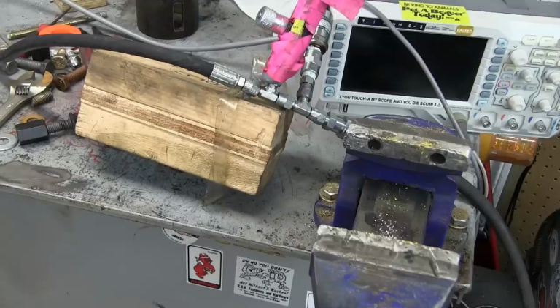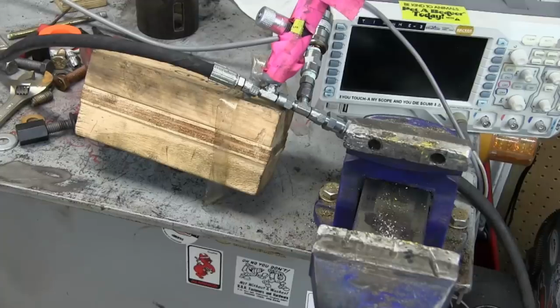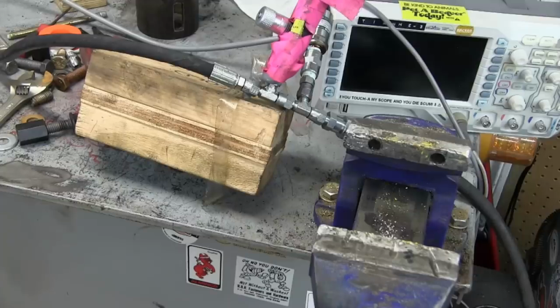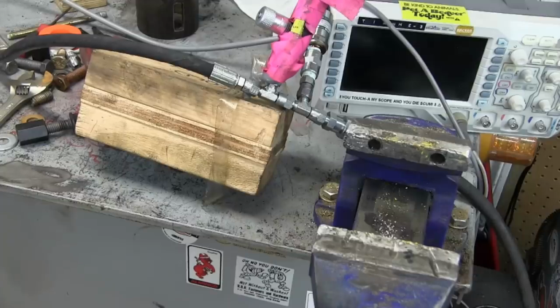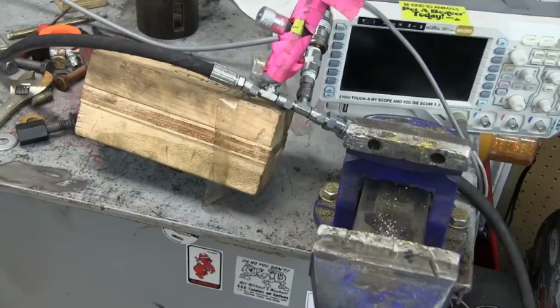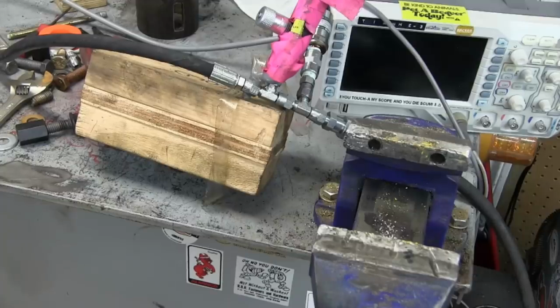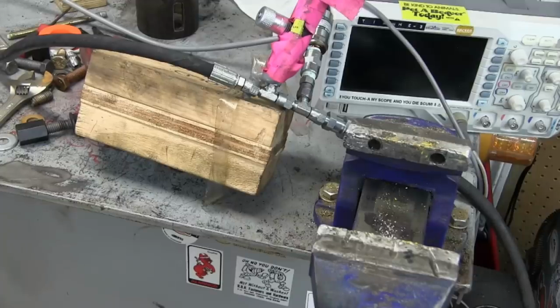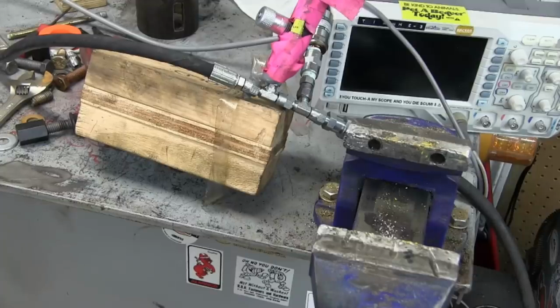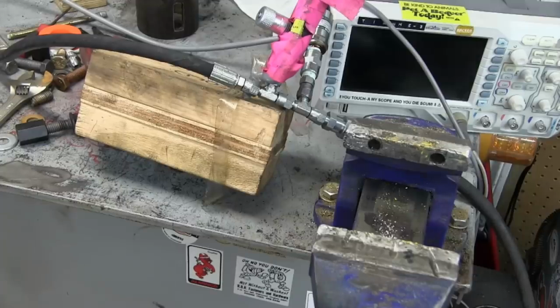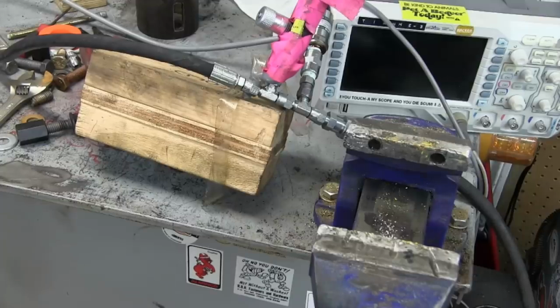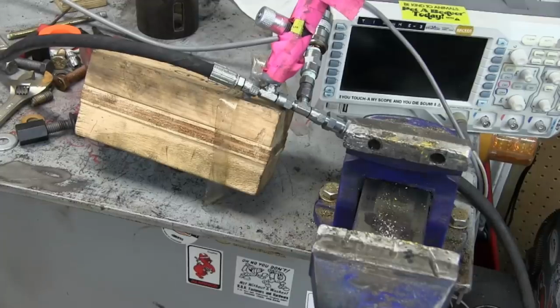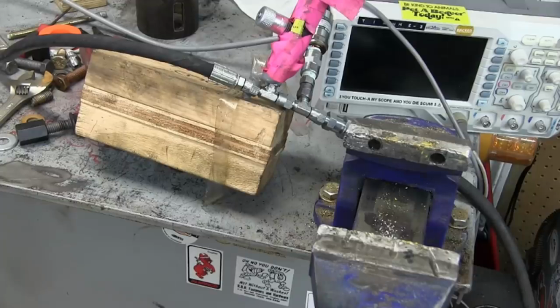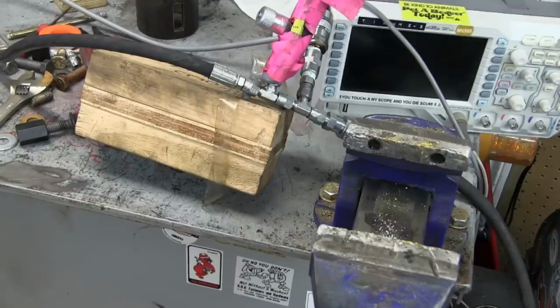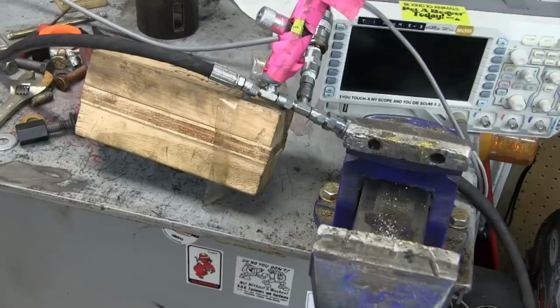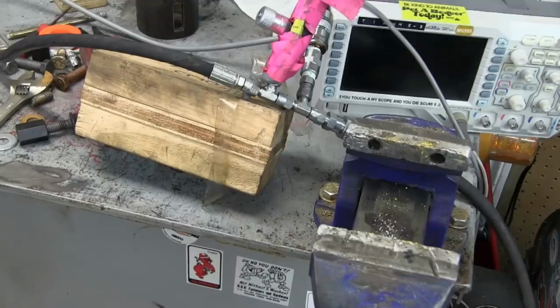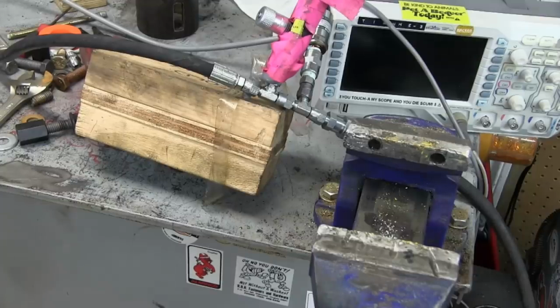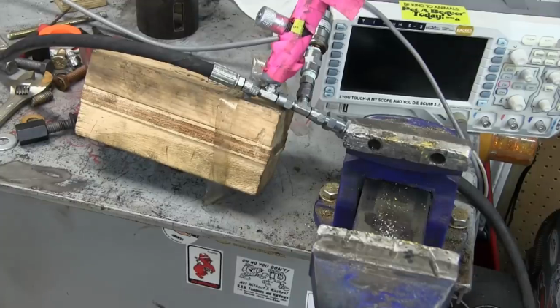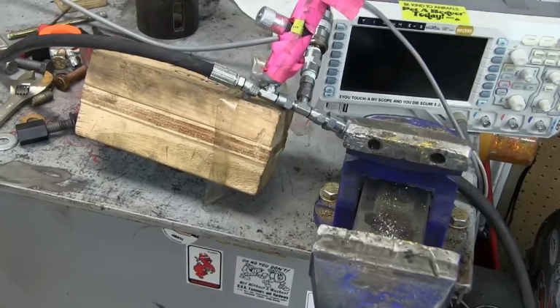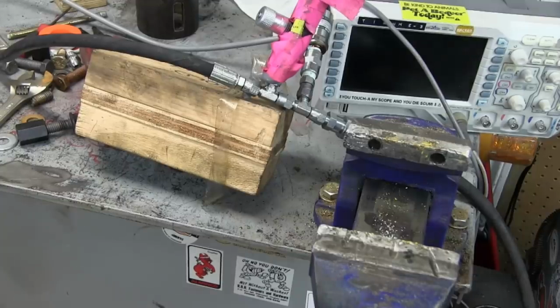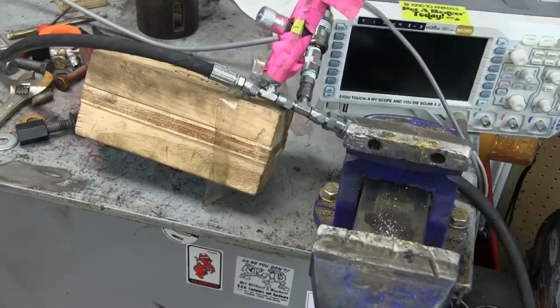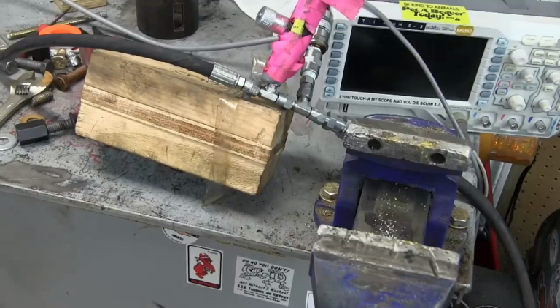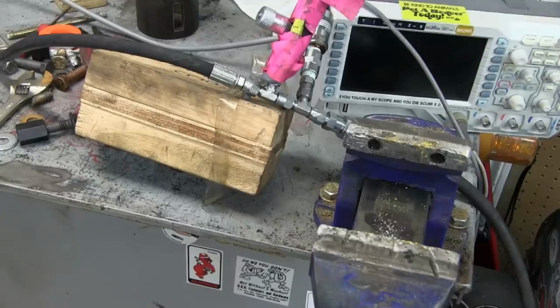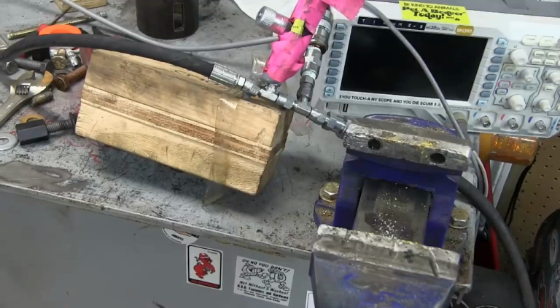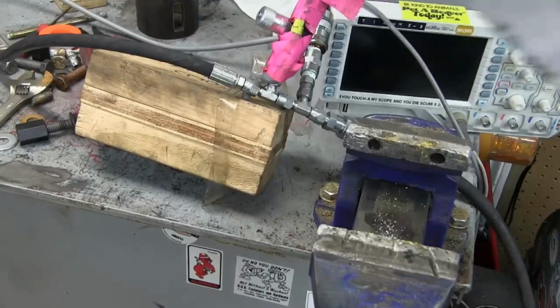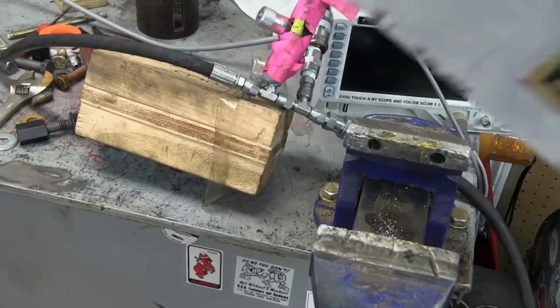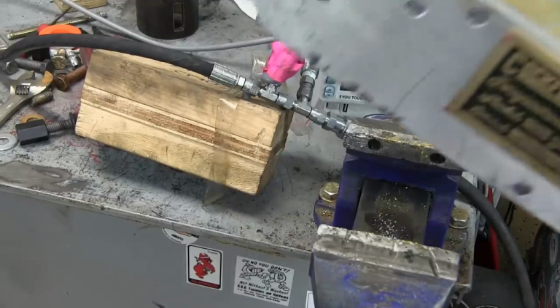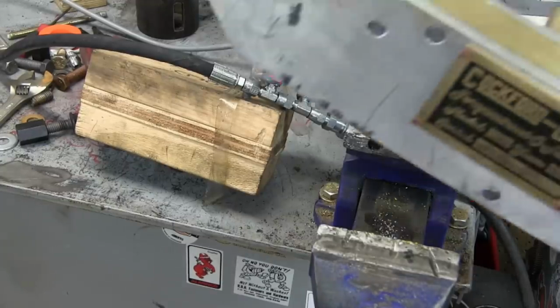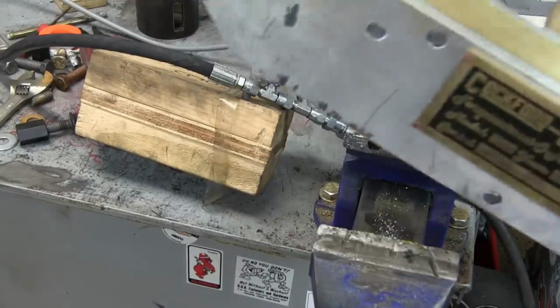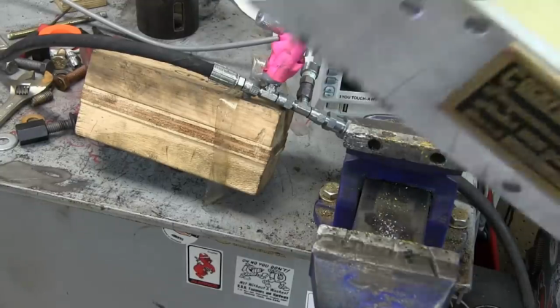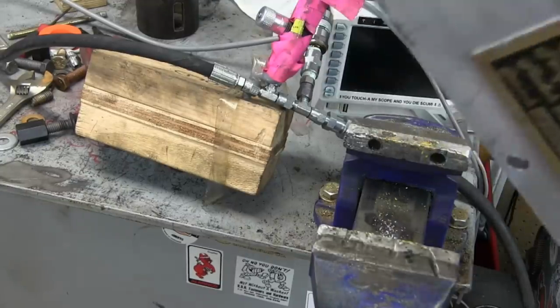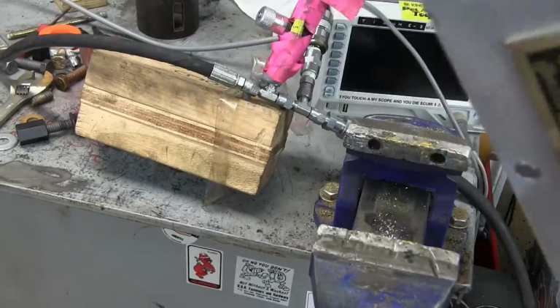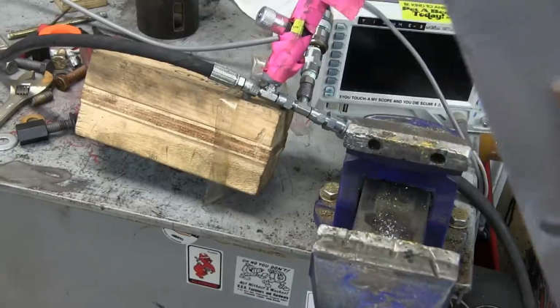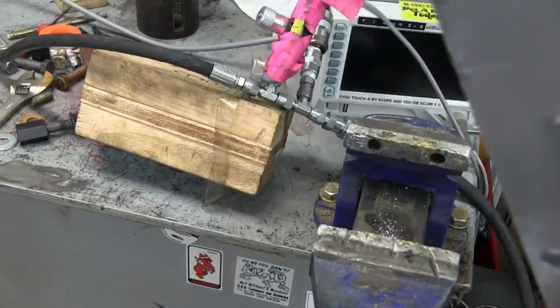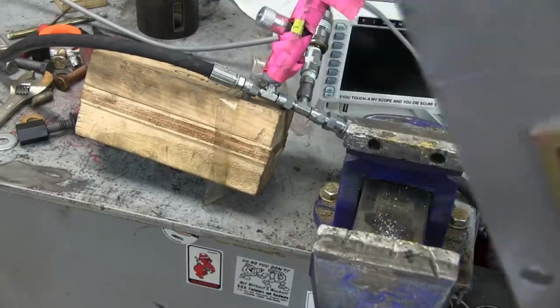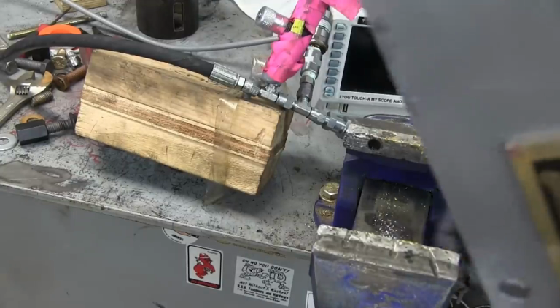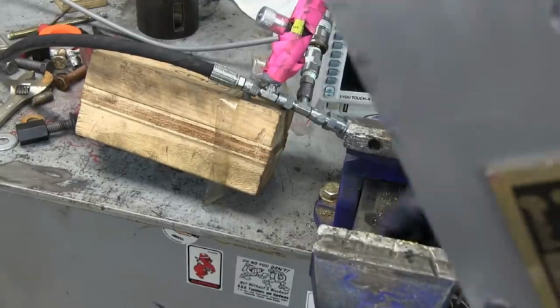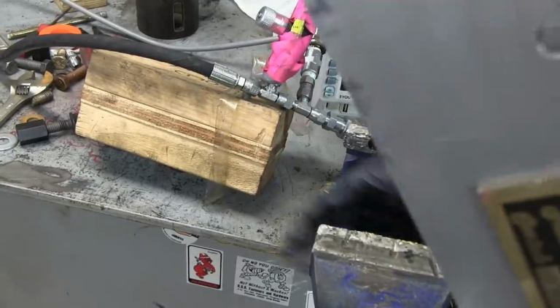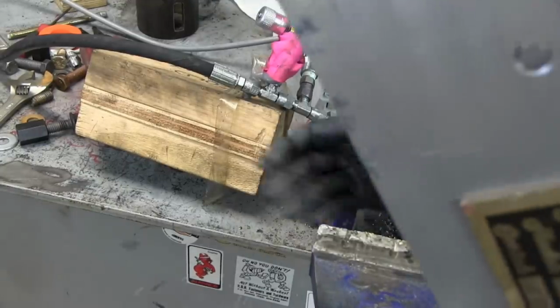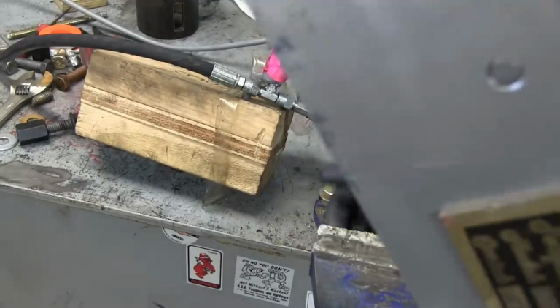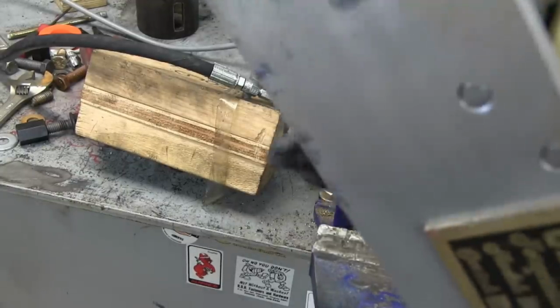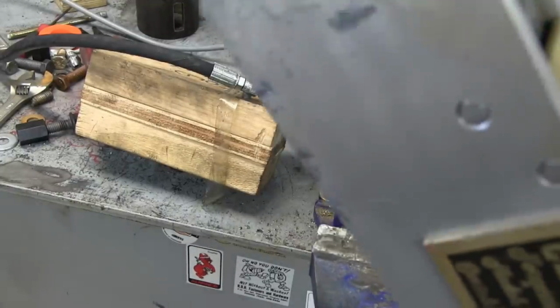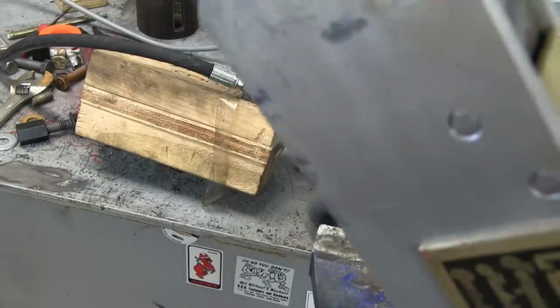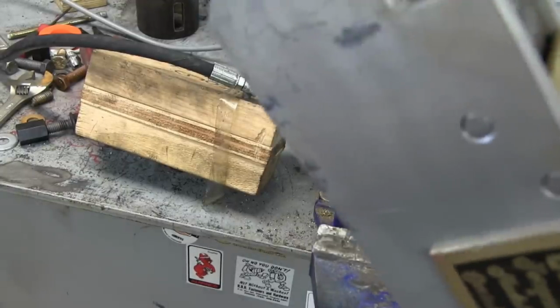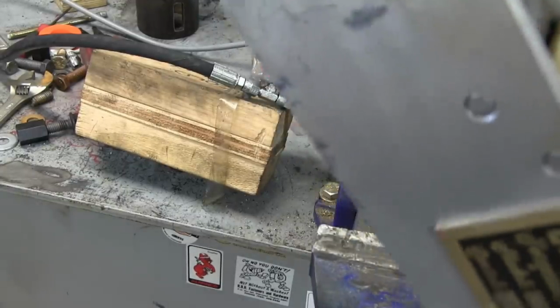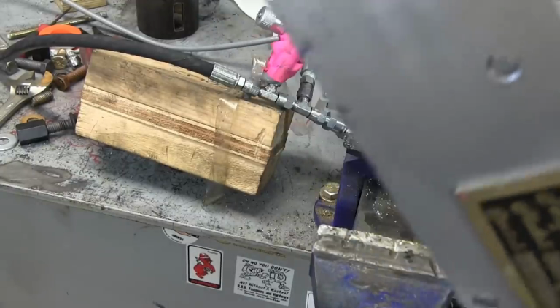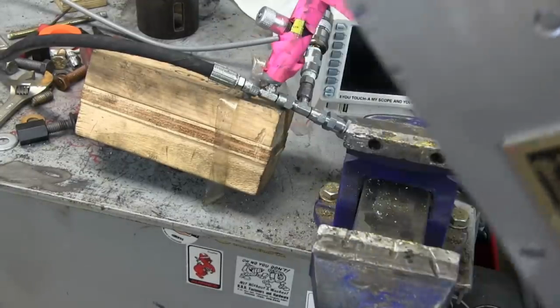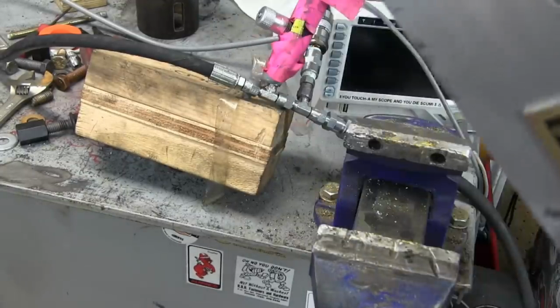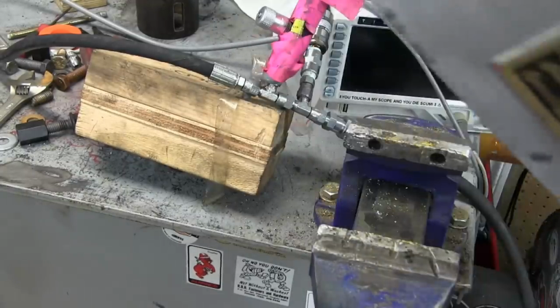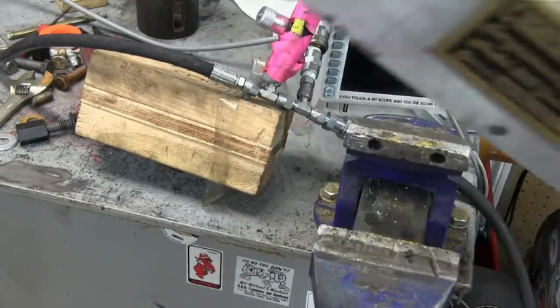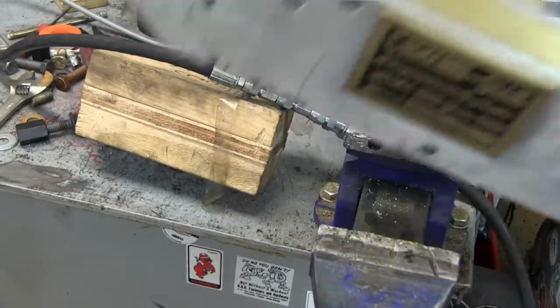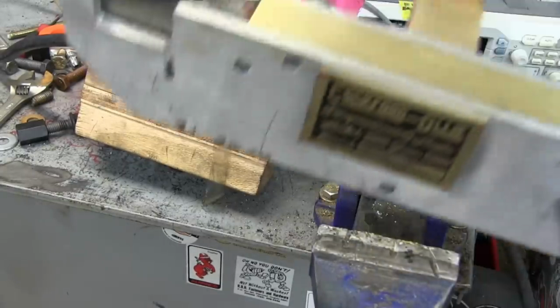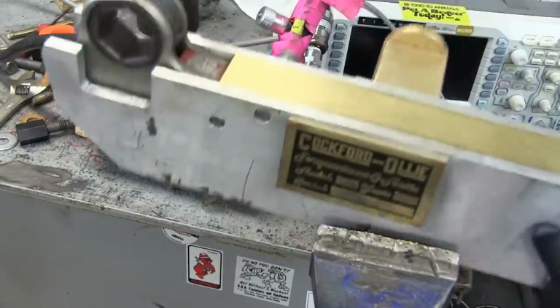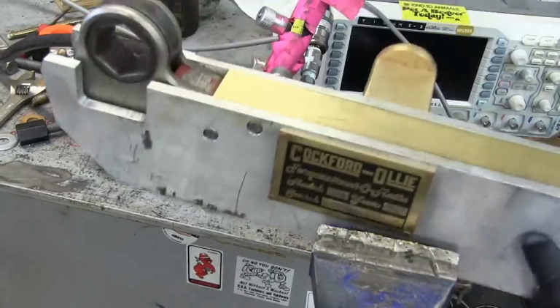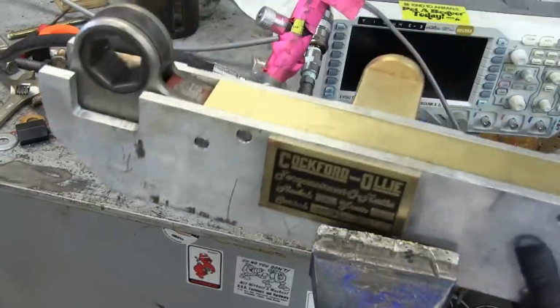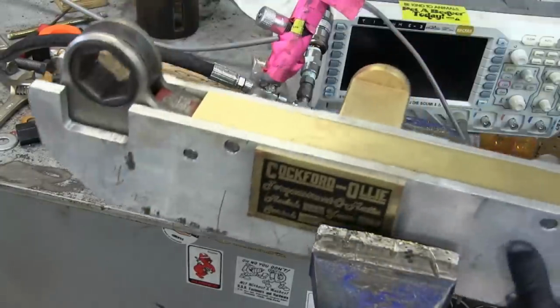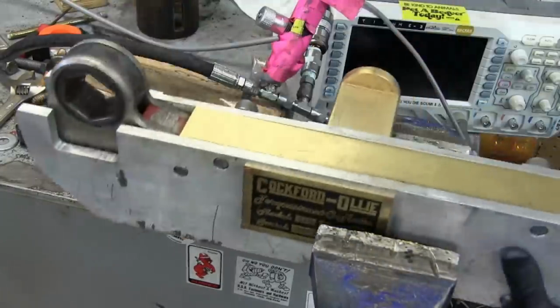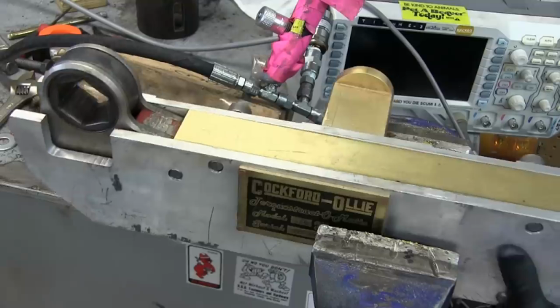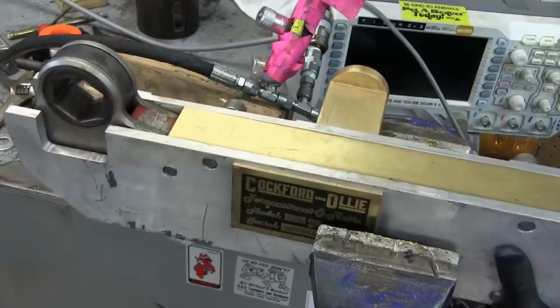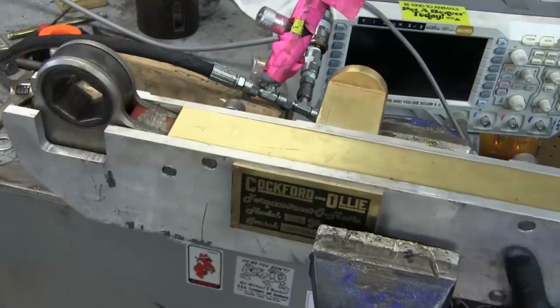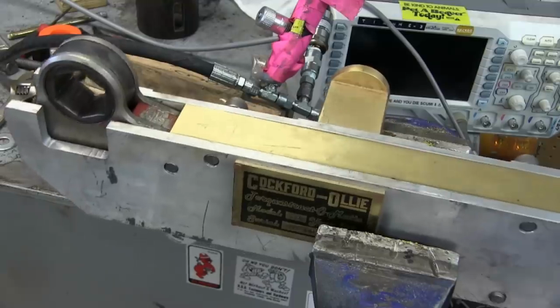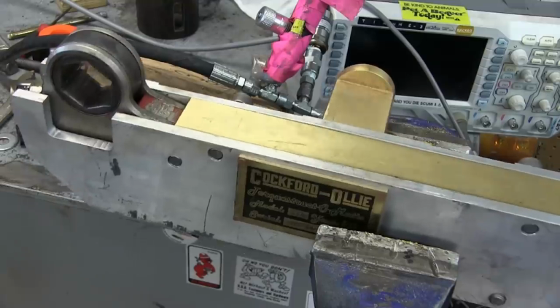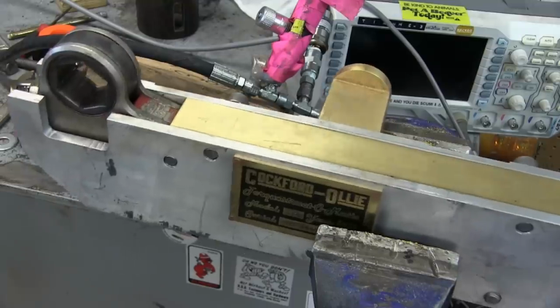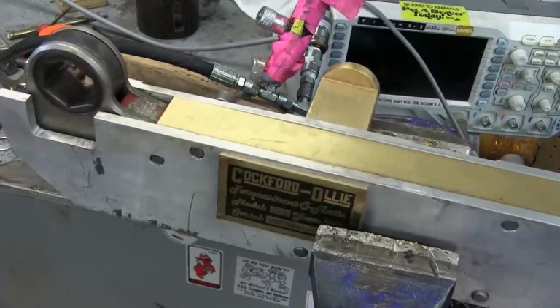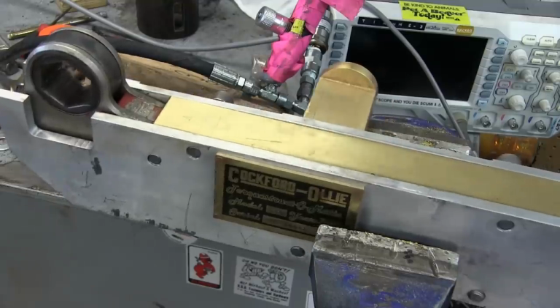Gentlemen, welcome back to the shop. Today, our old friend, the Torx Structo-Matic.